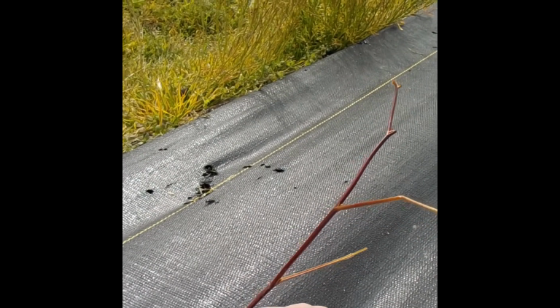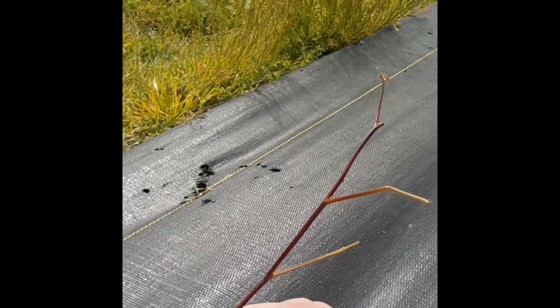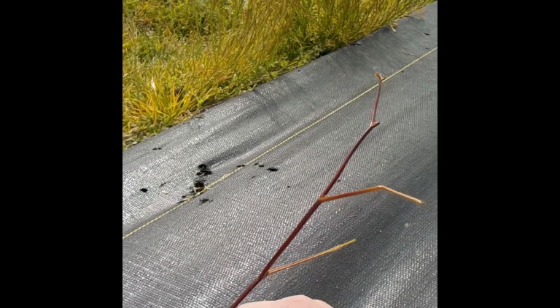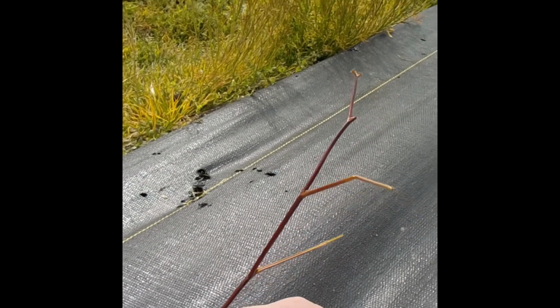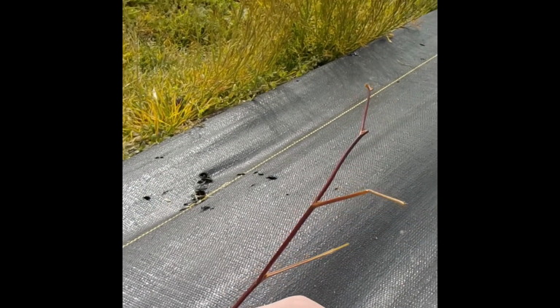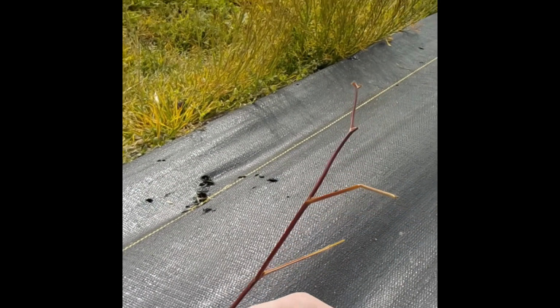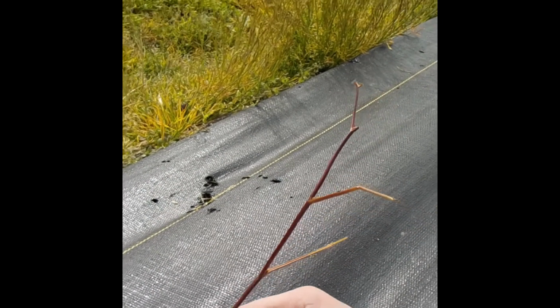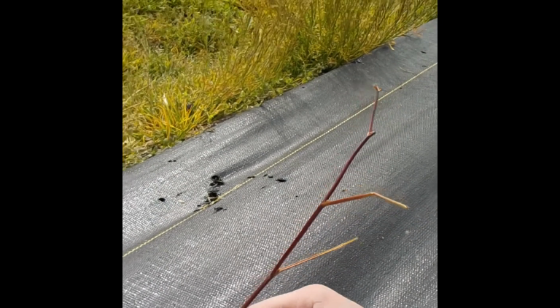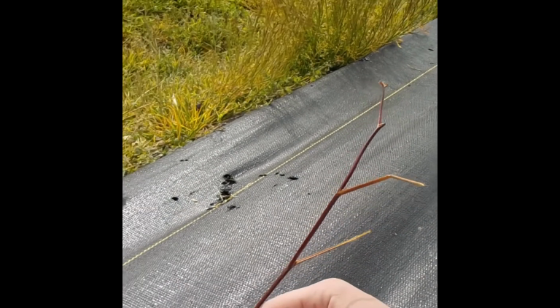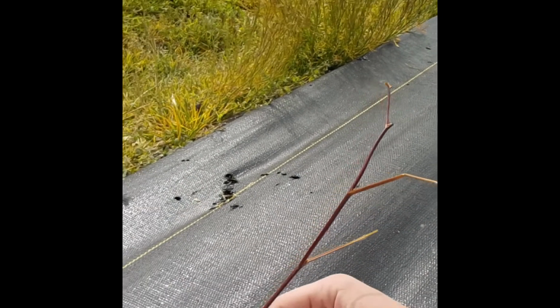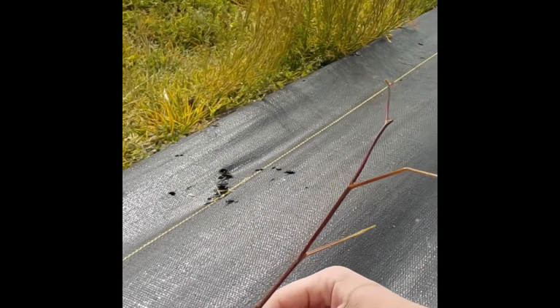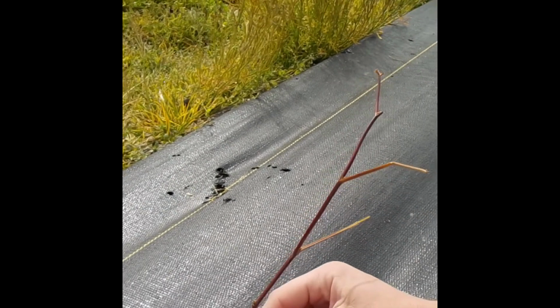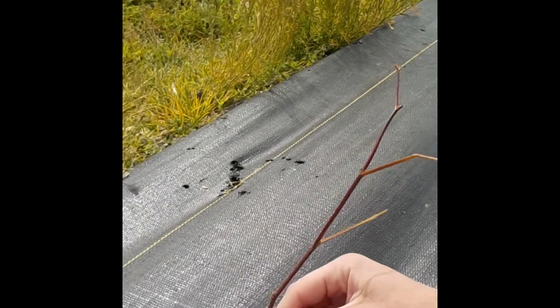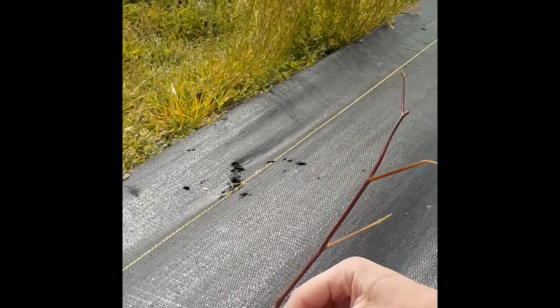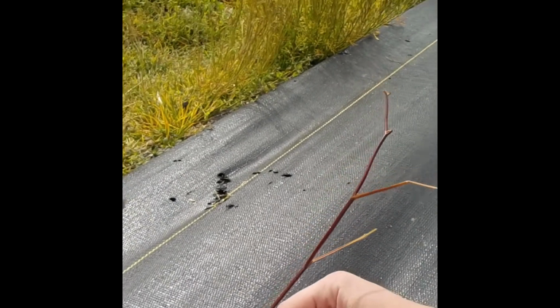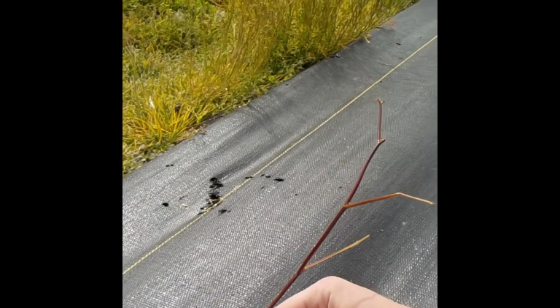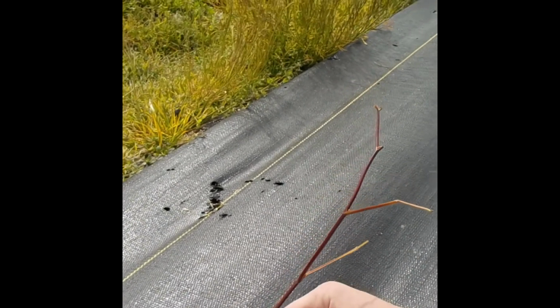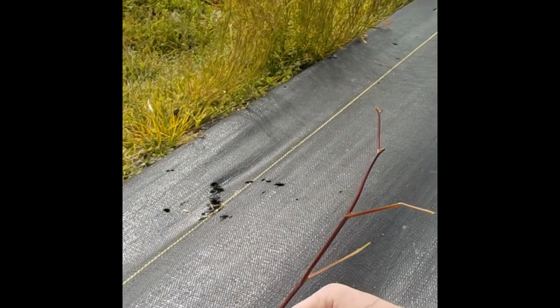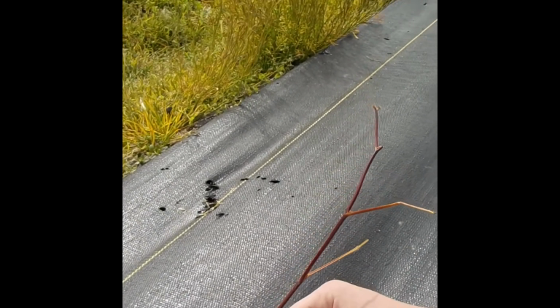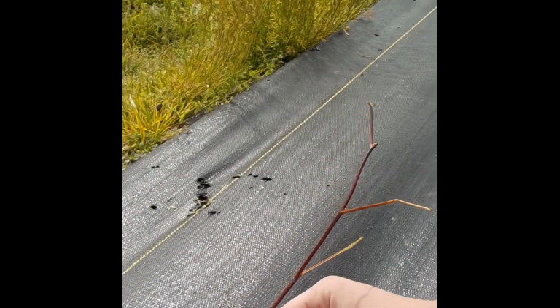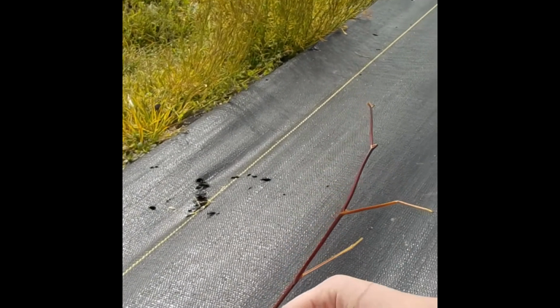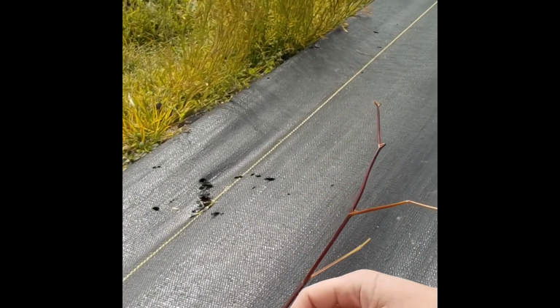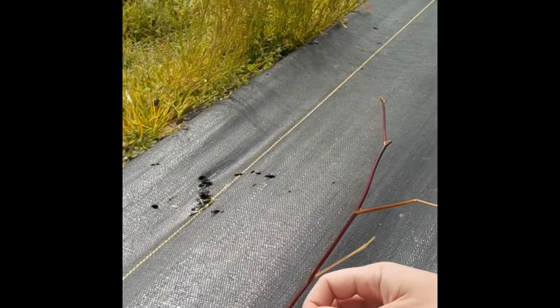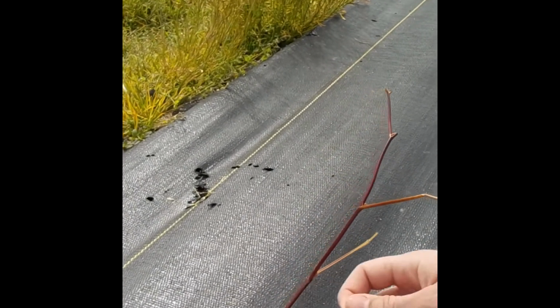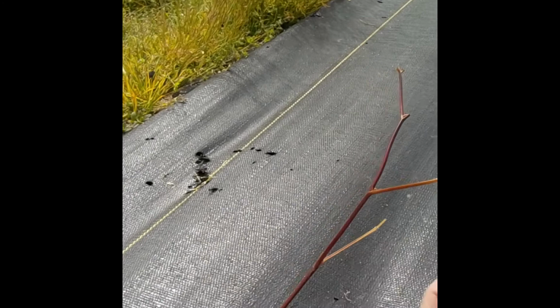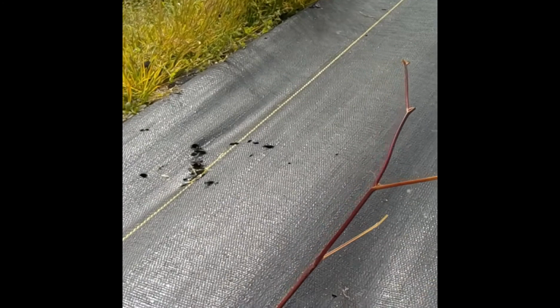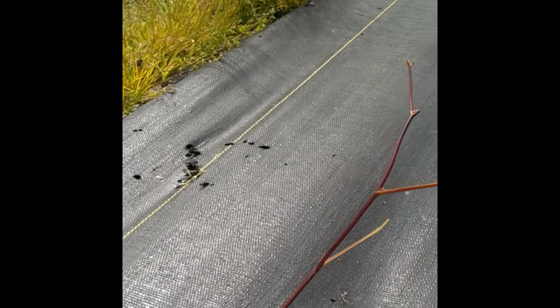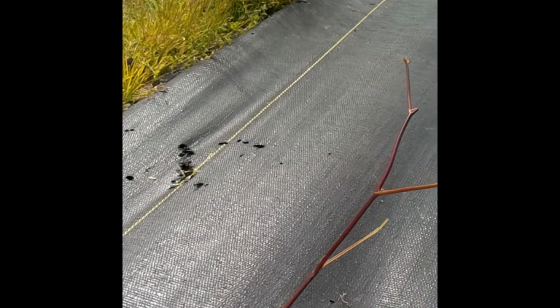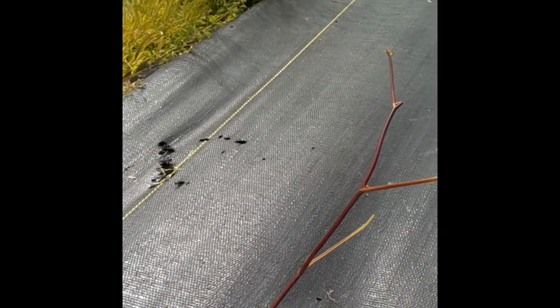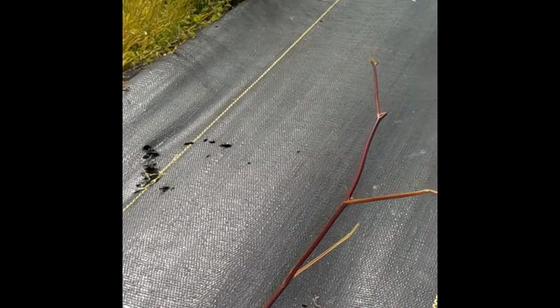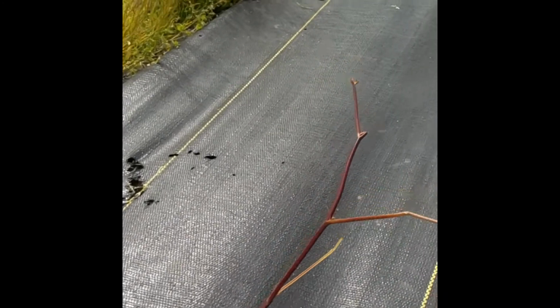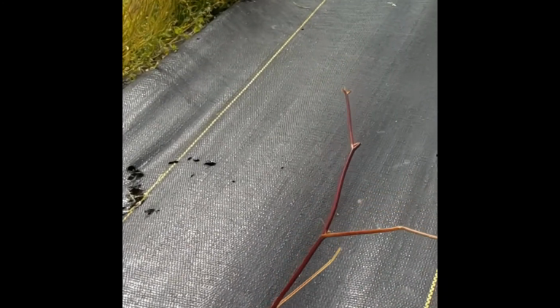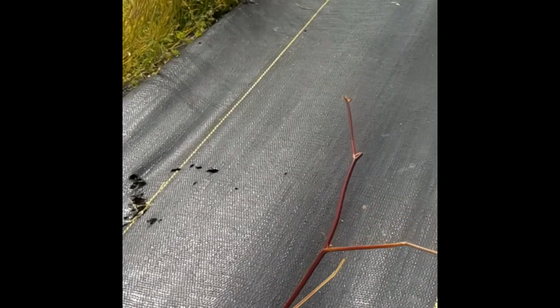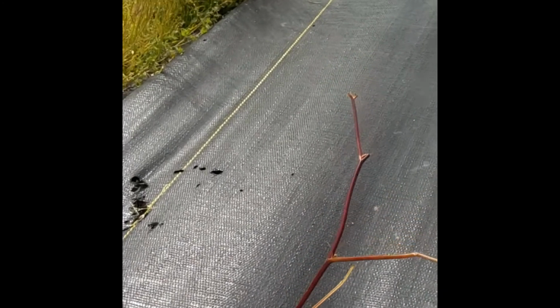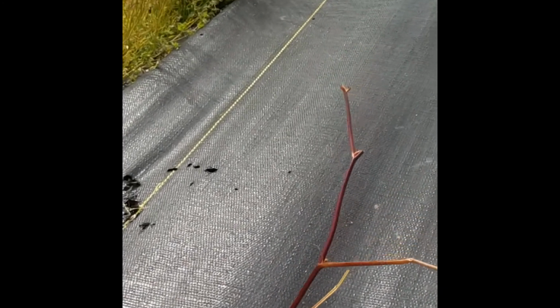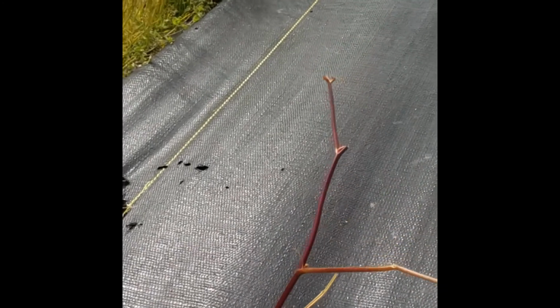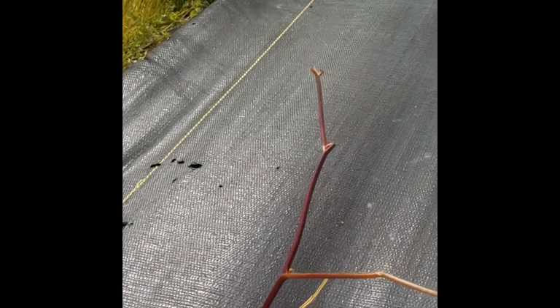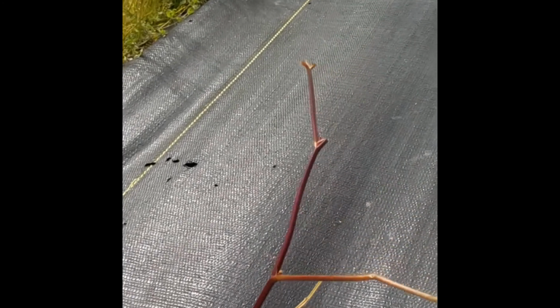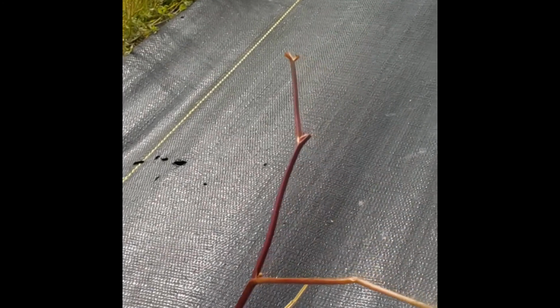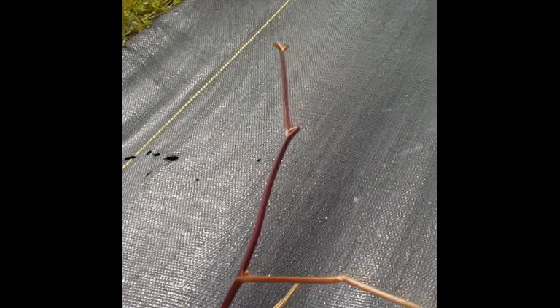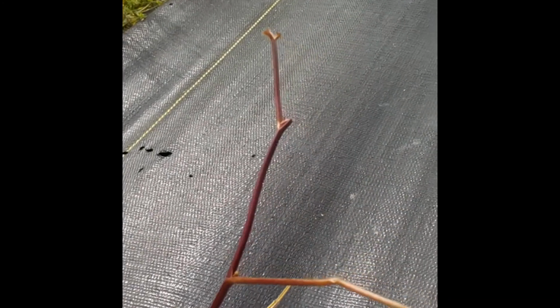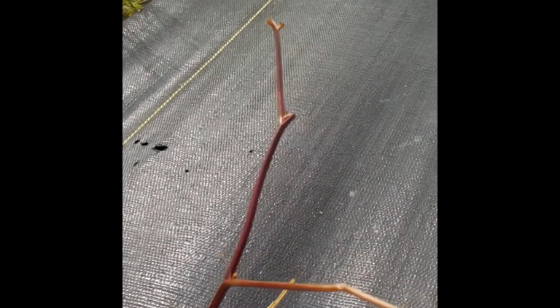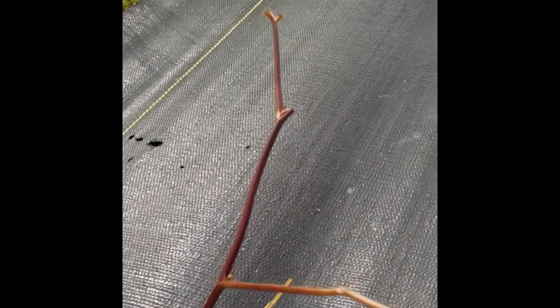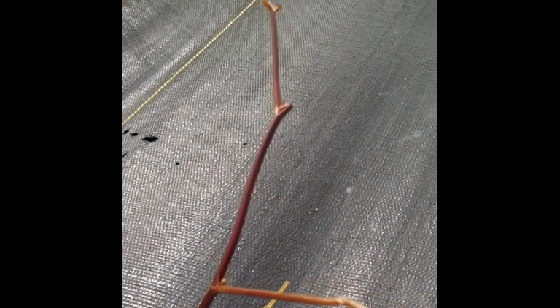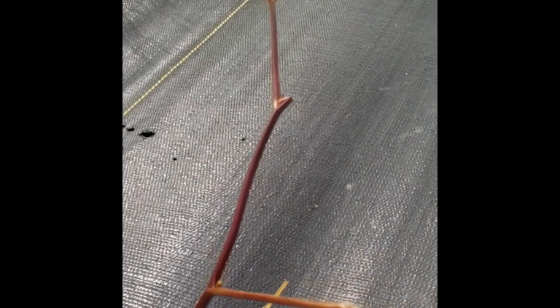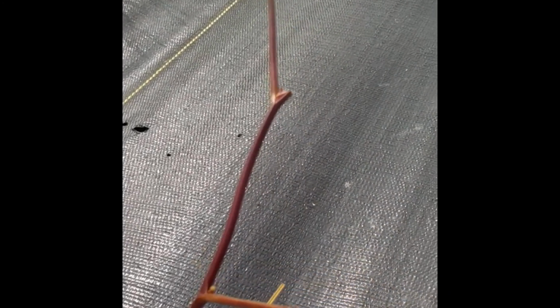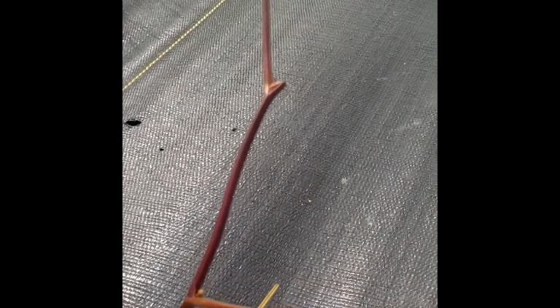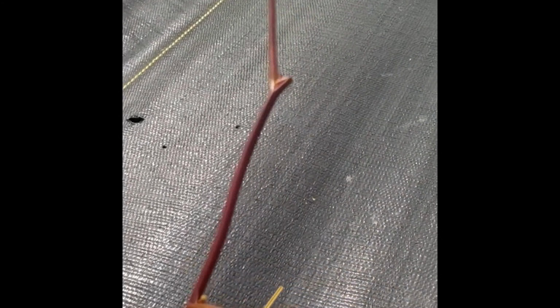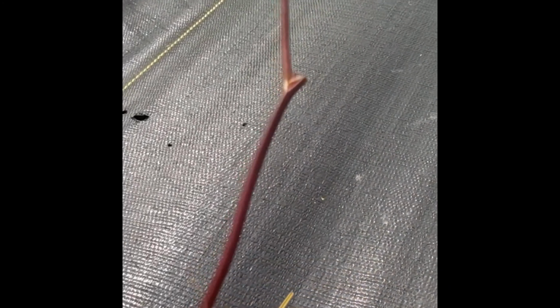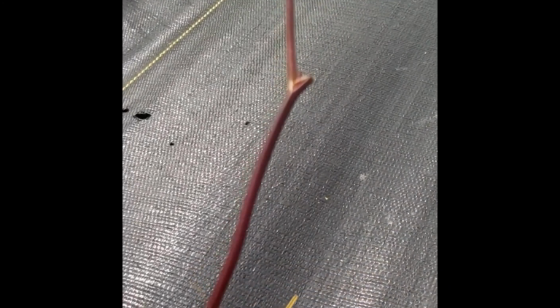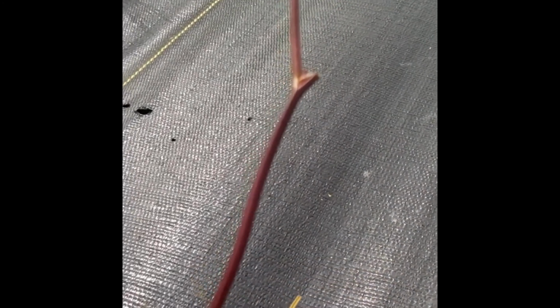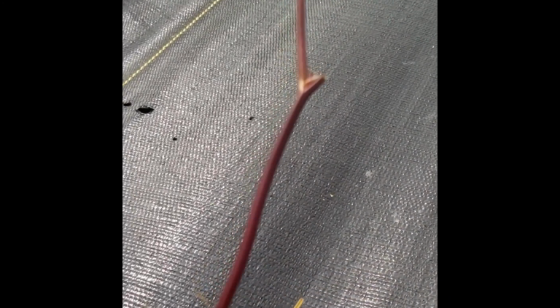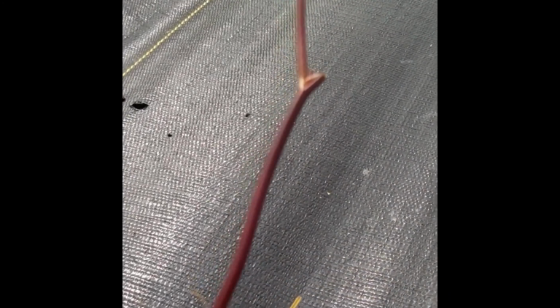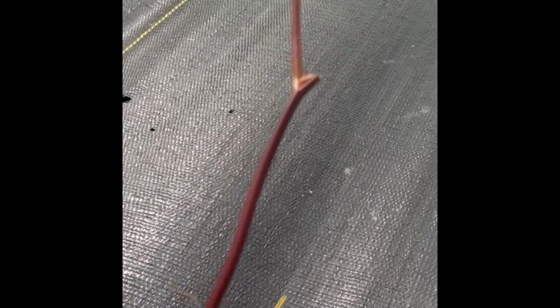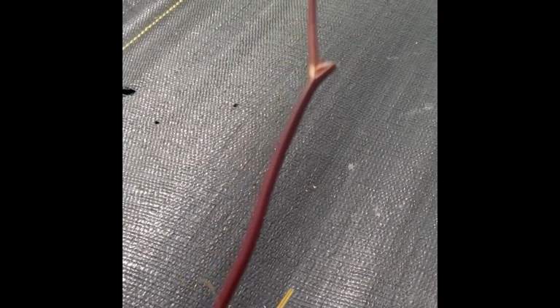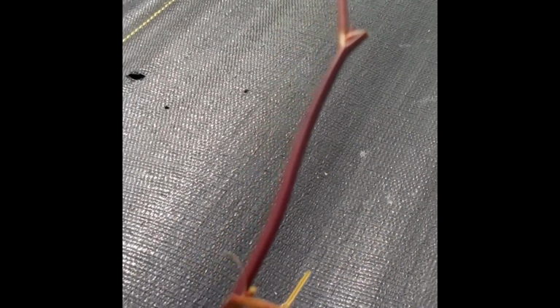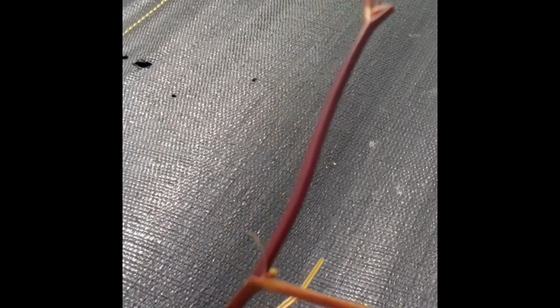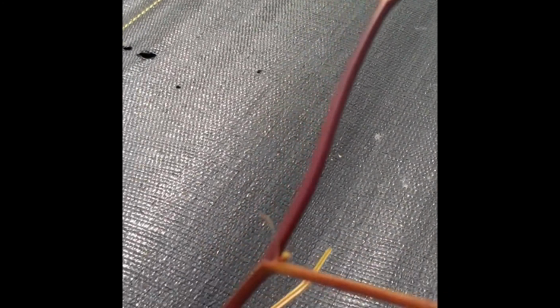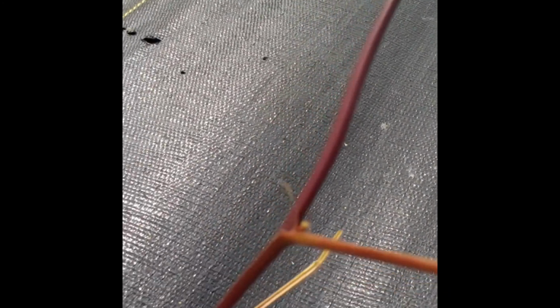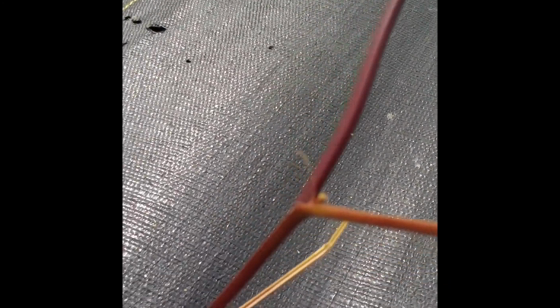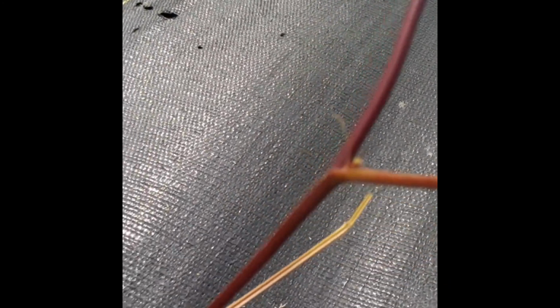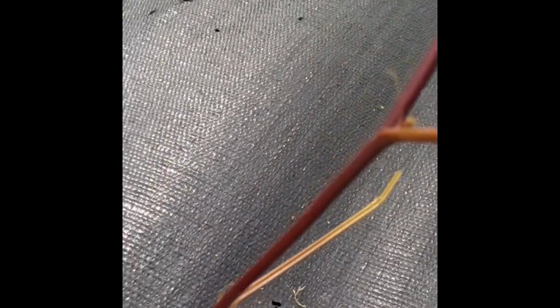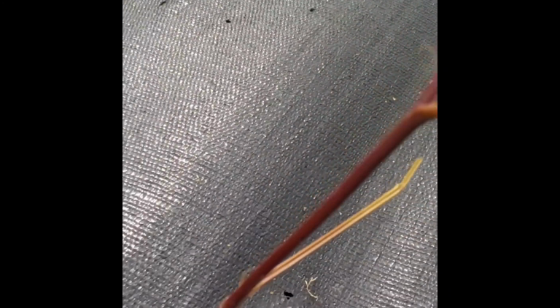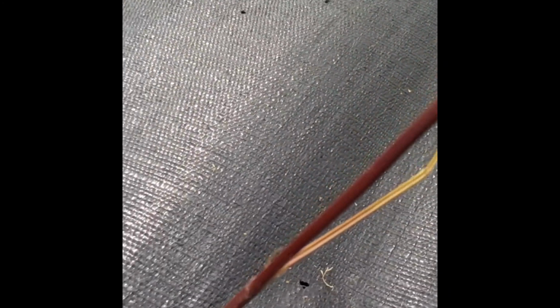As you can see, these ones are actually thornless, which is very nice if you've ever picked blackberries. They're very painful and very annoying.